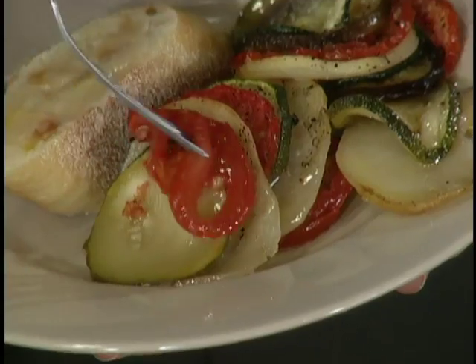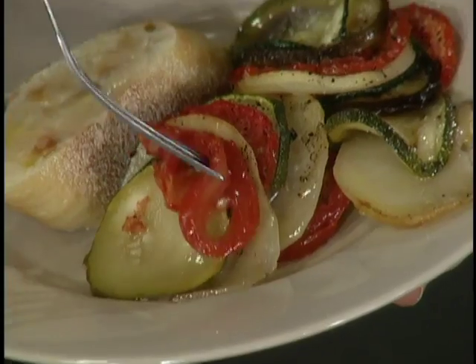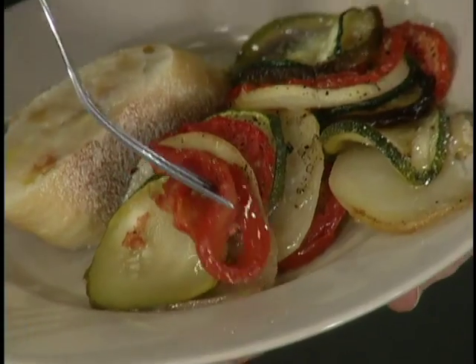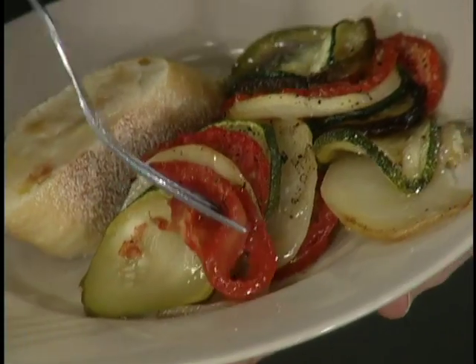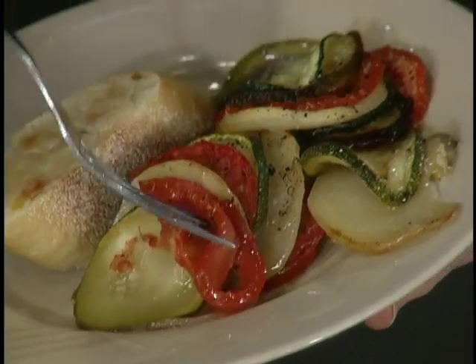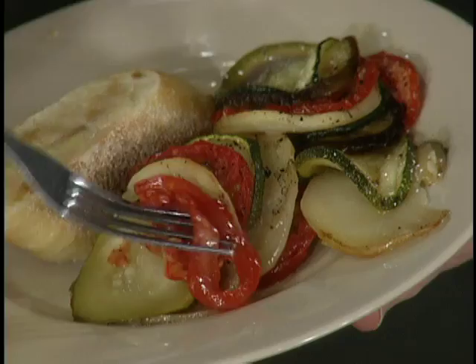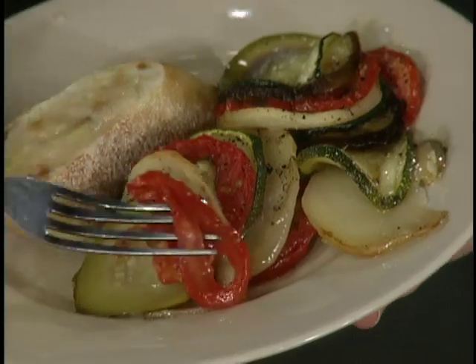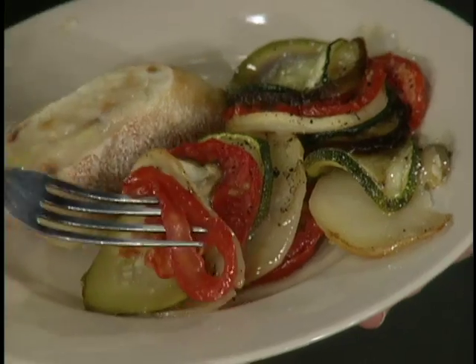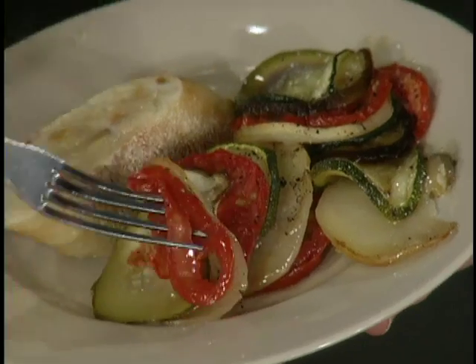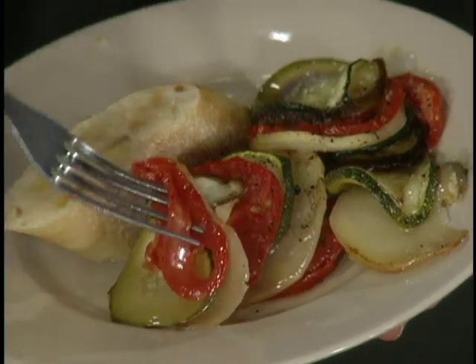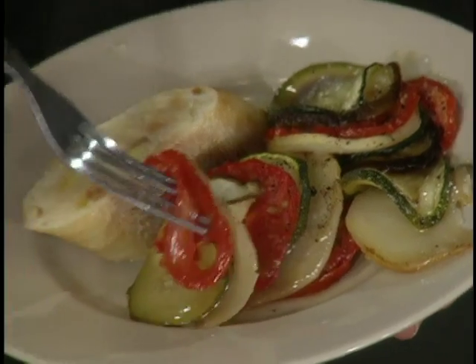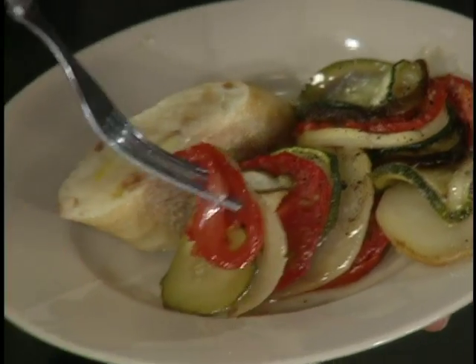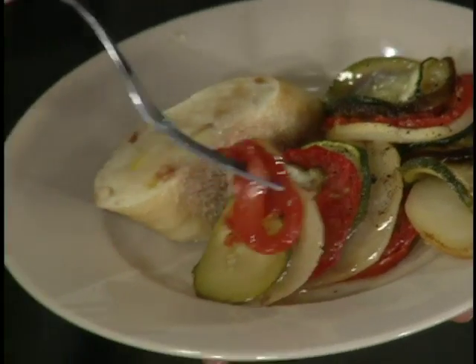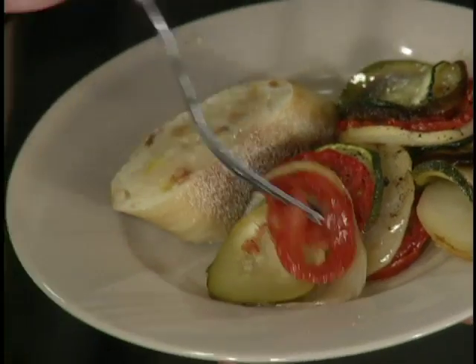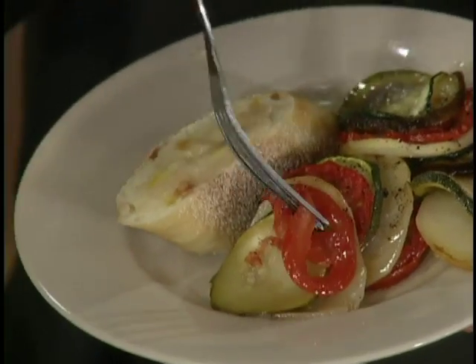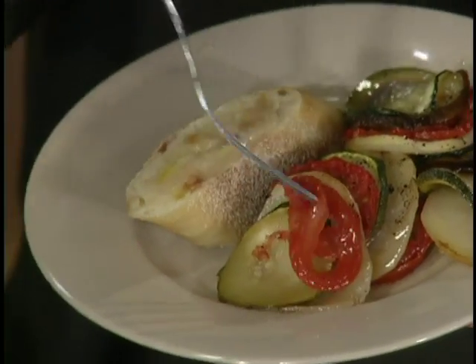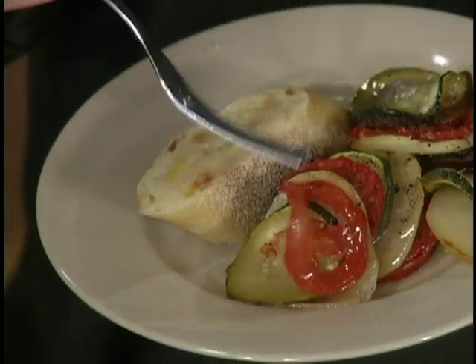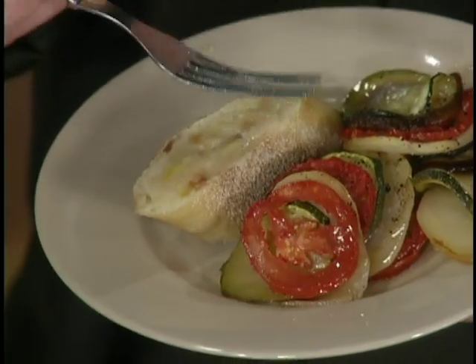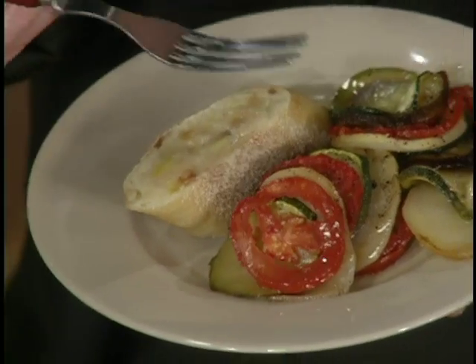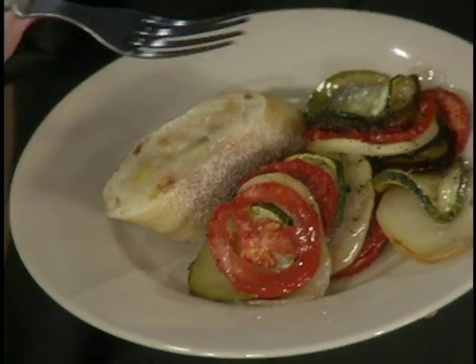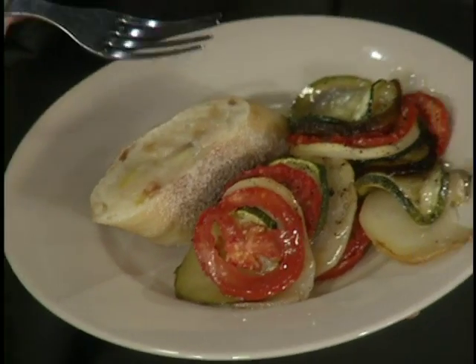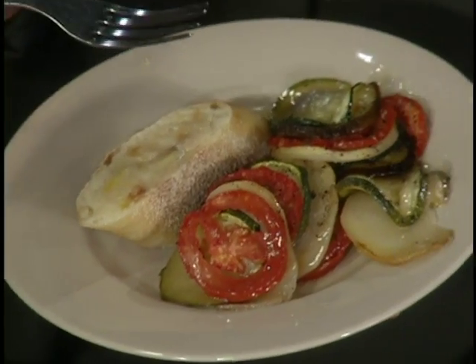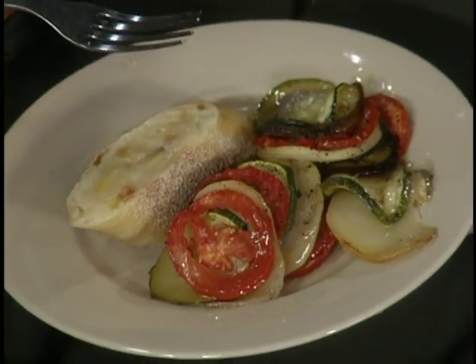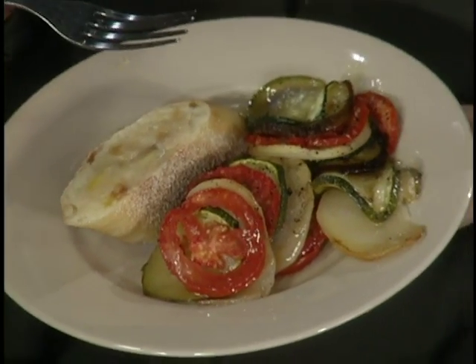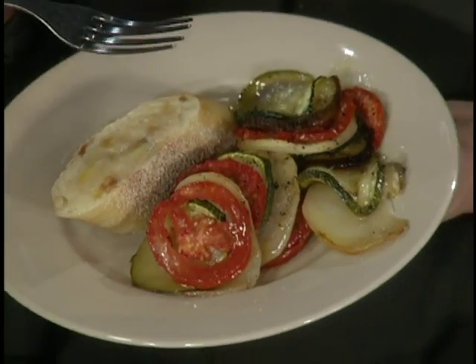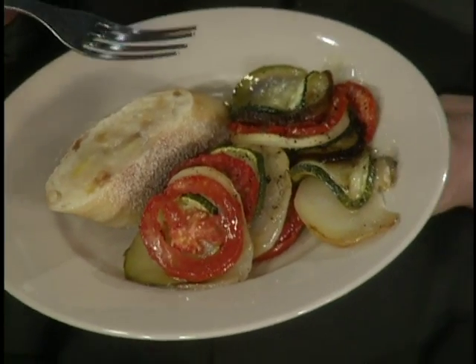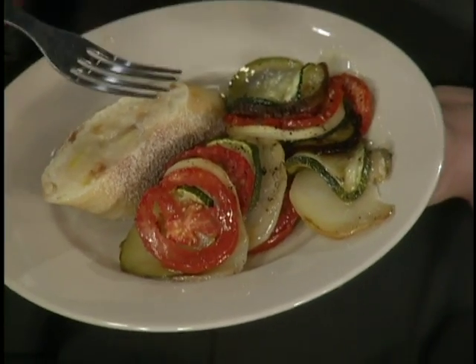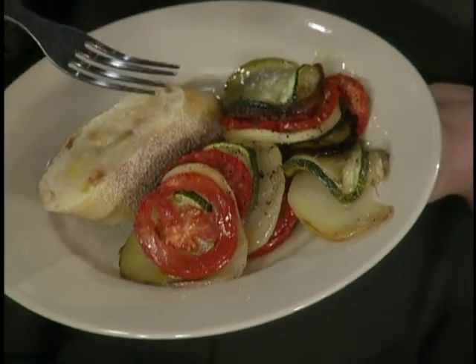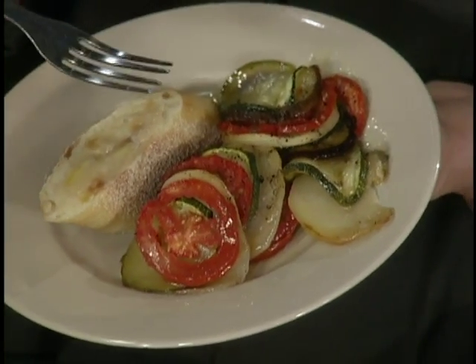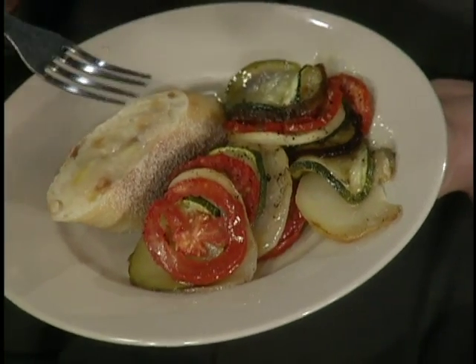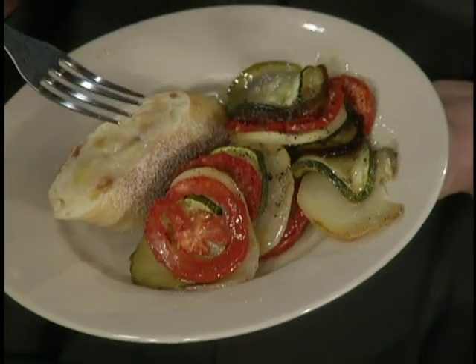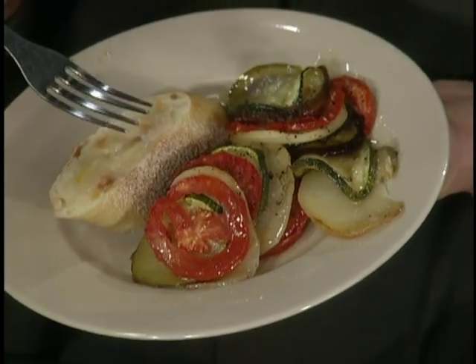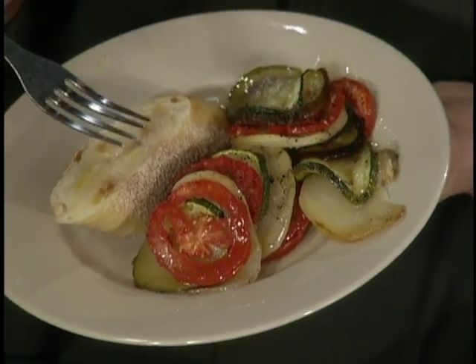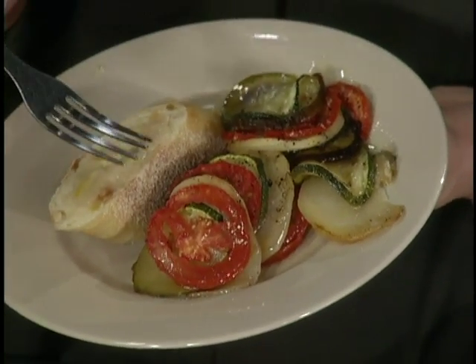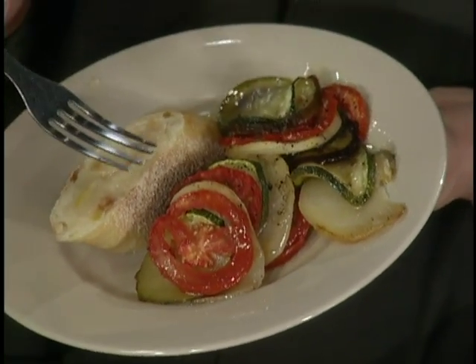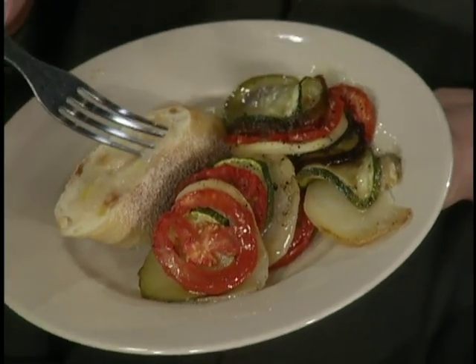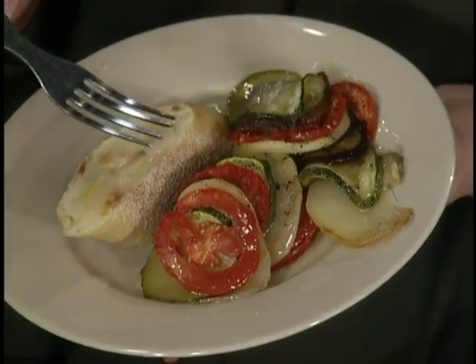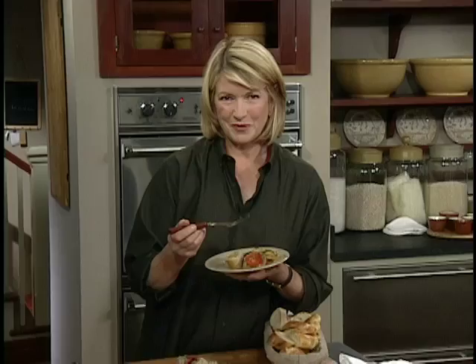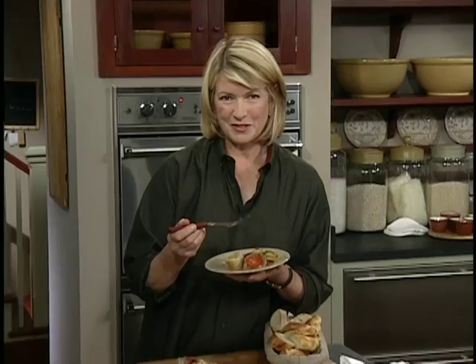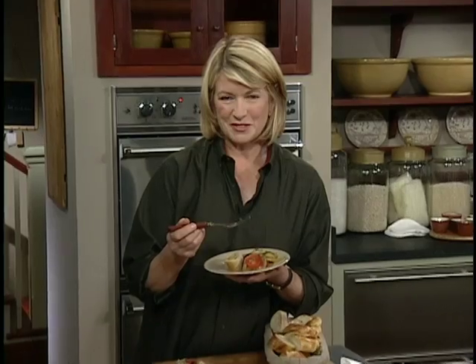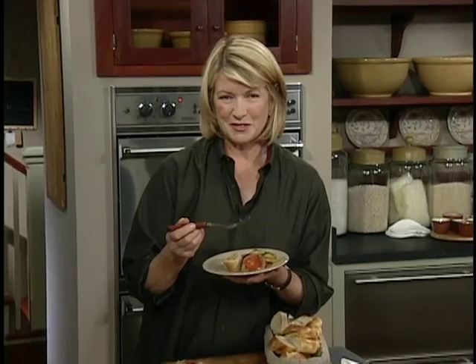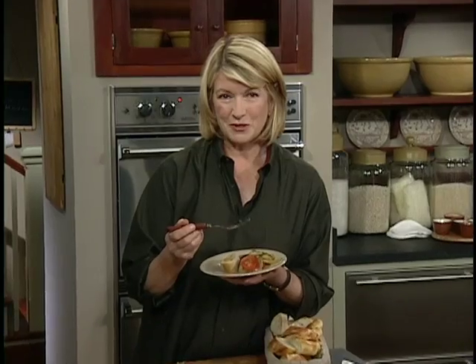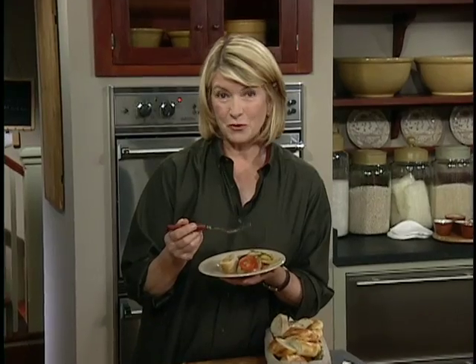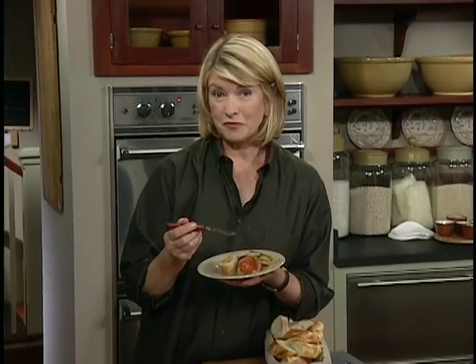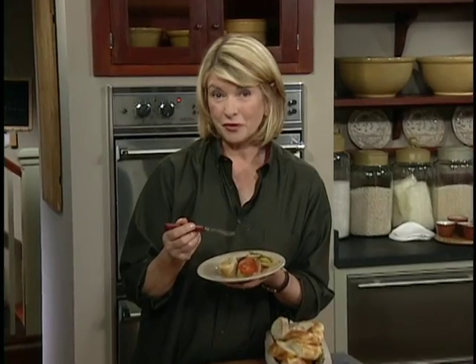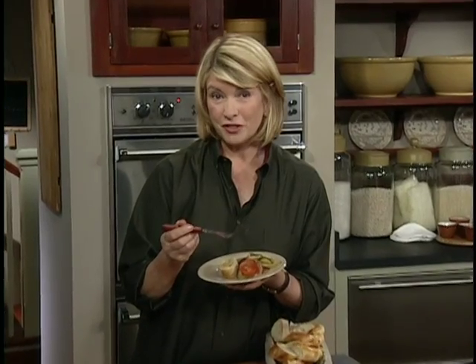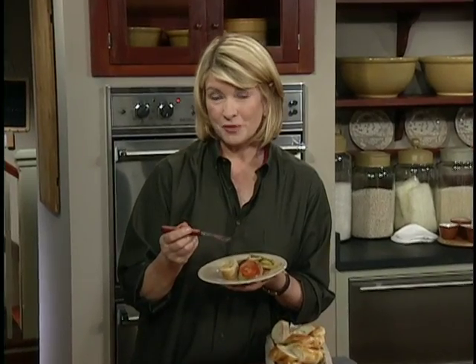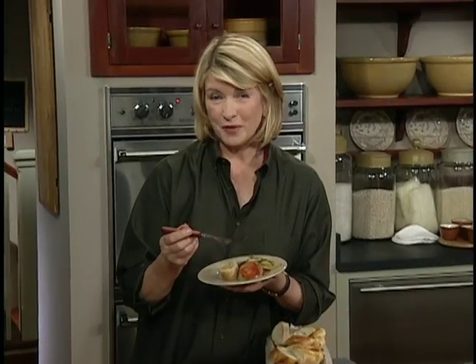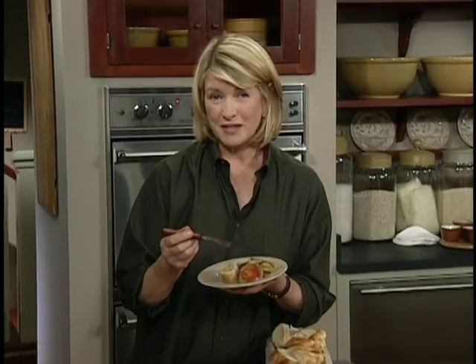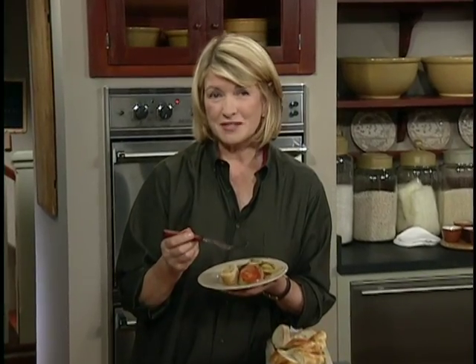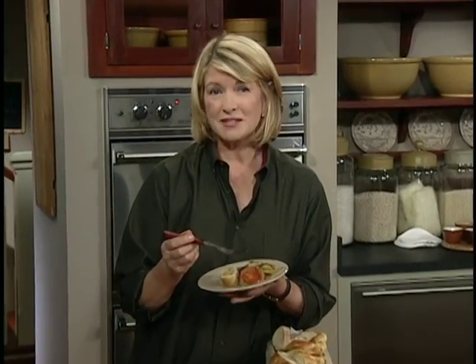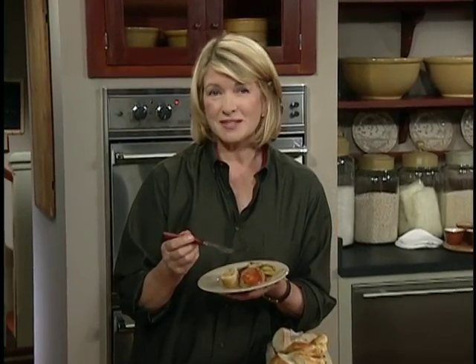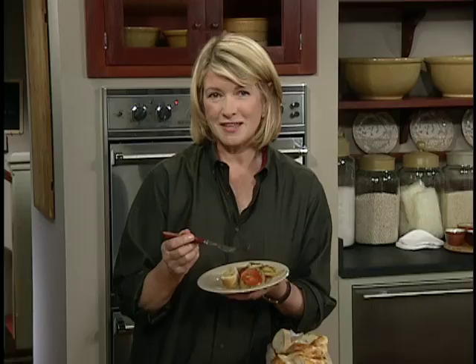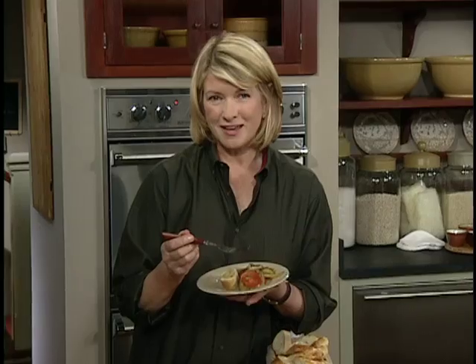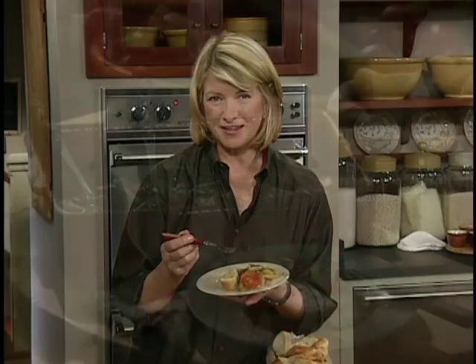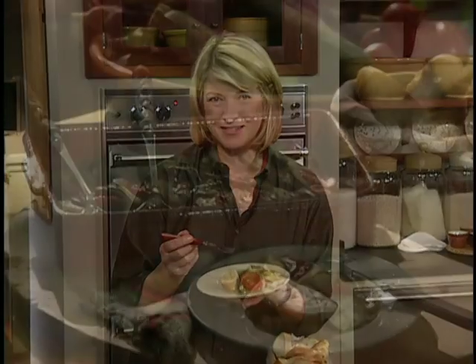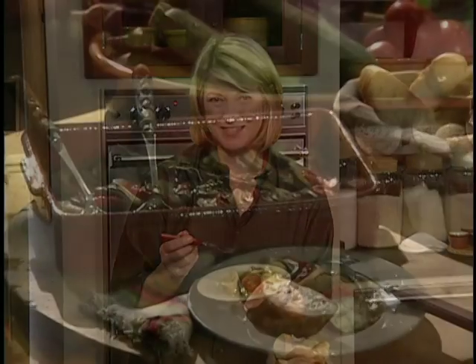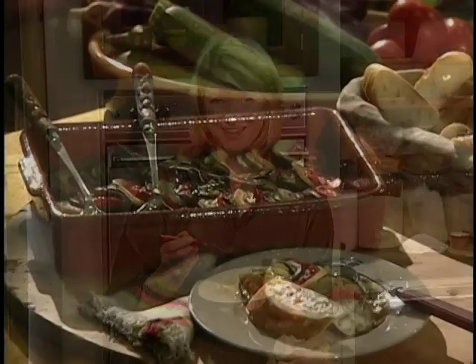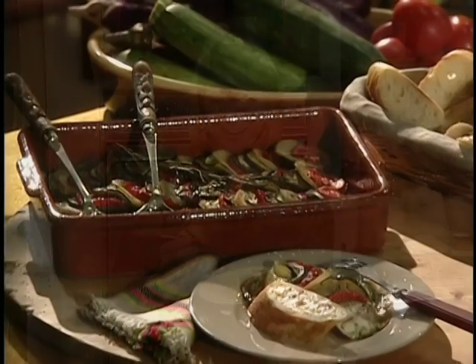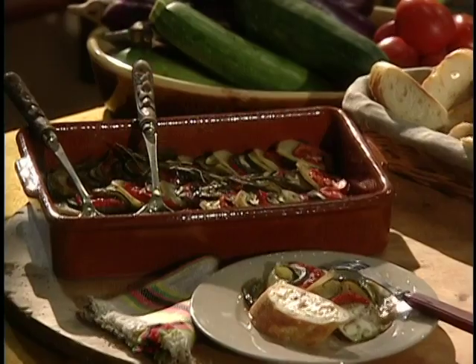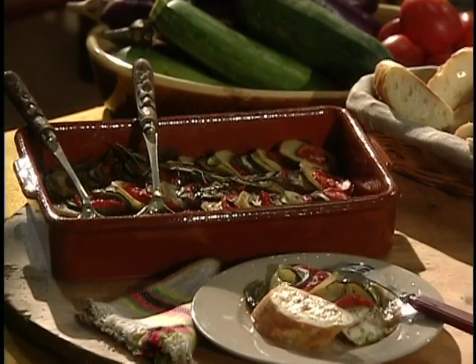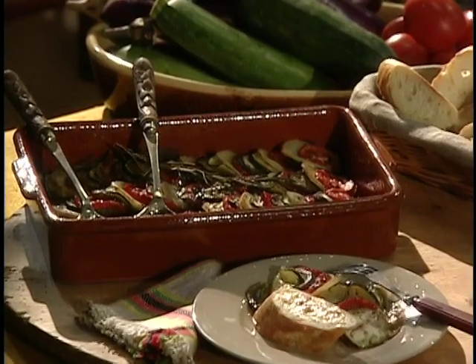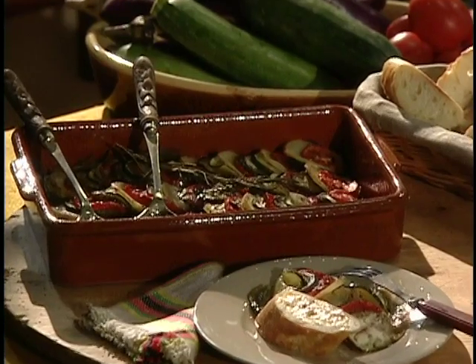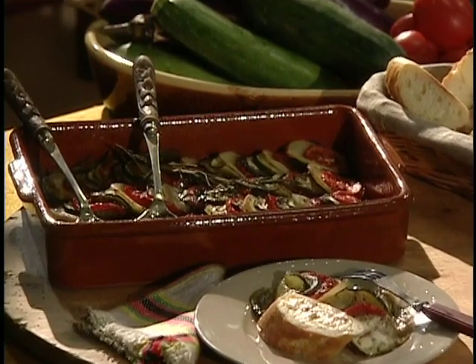And it is tasty. I guarantee your friends and your family are going to love this. It's known in French as tian — T-I-A-N.